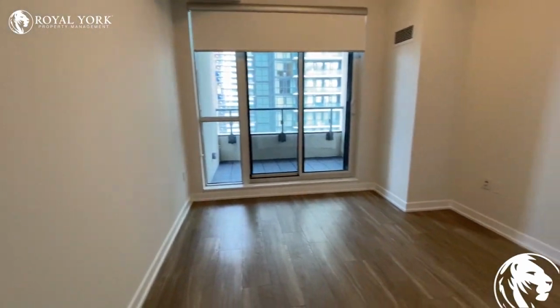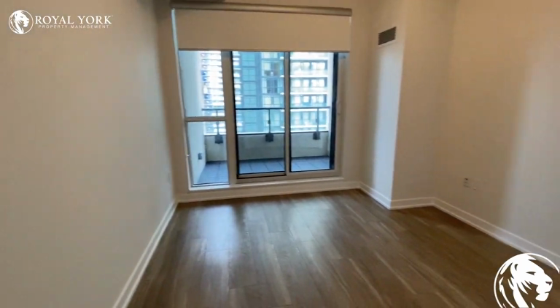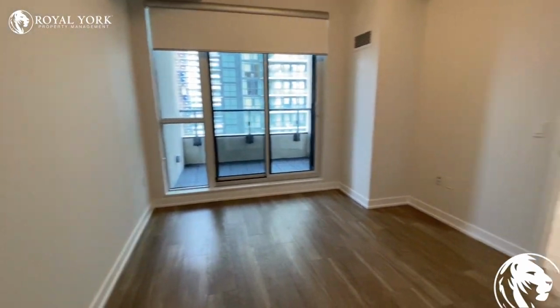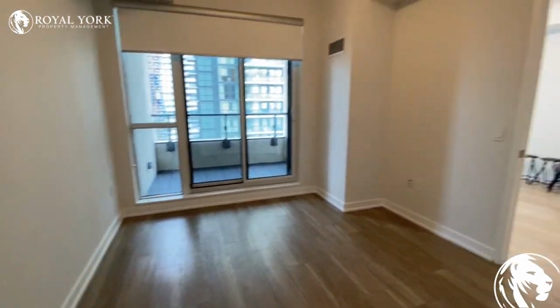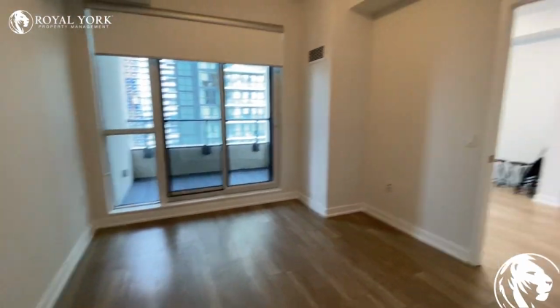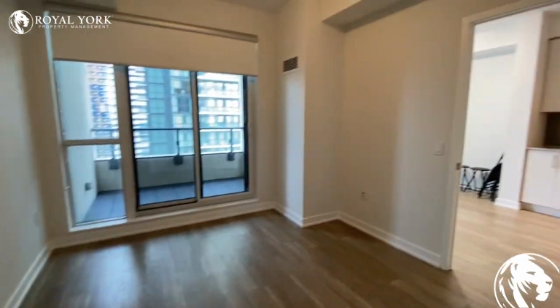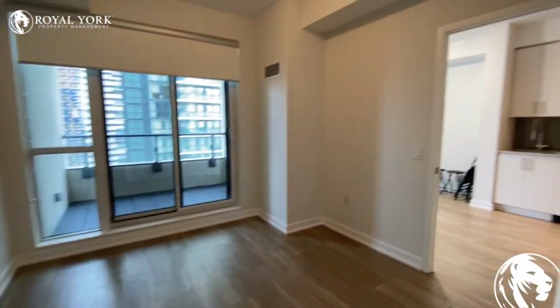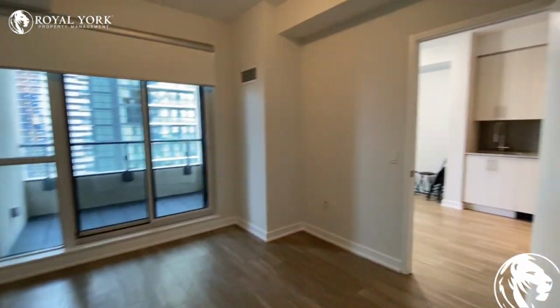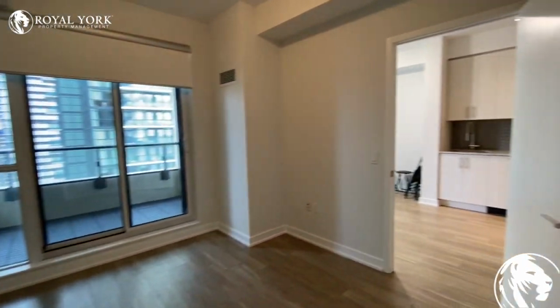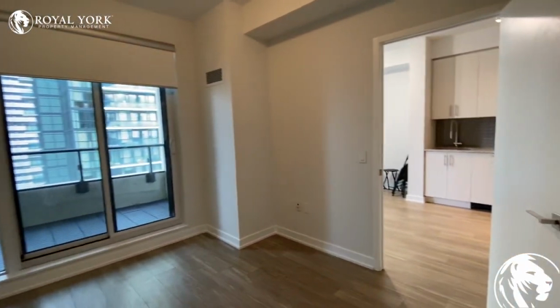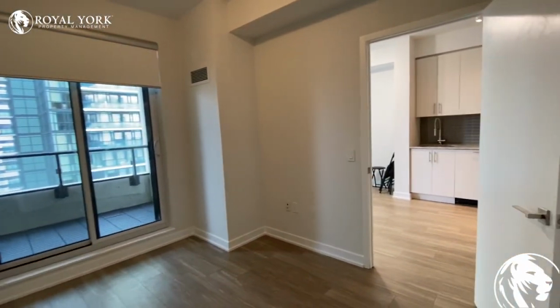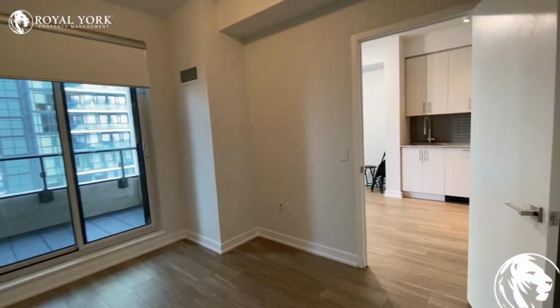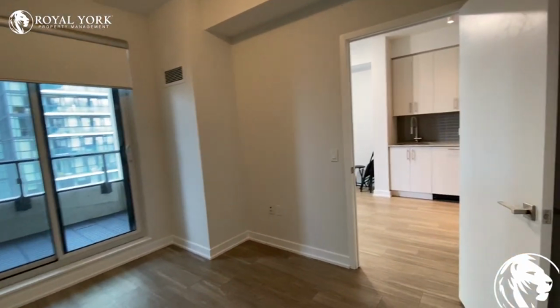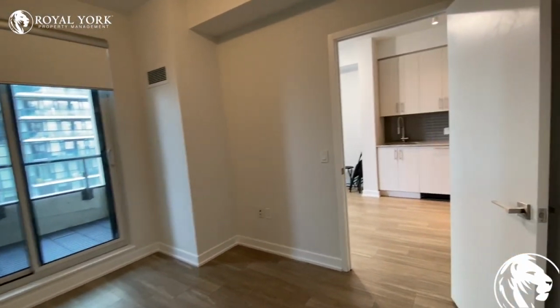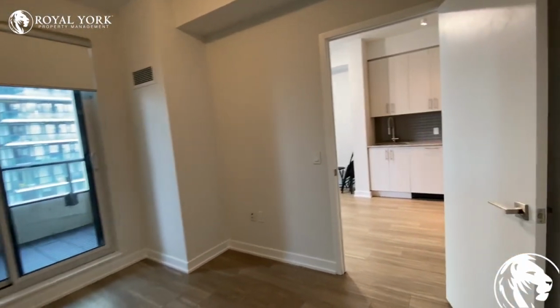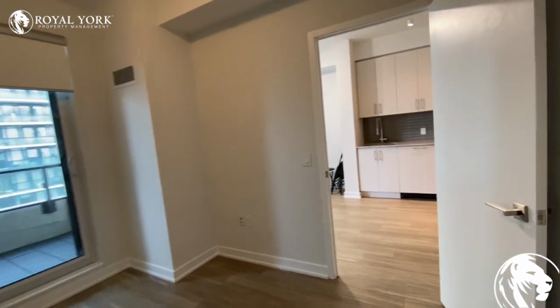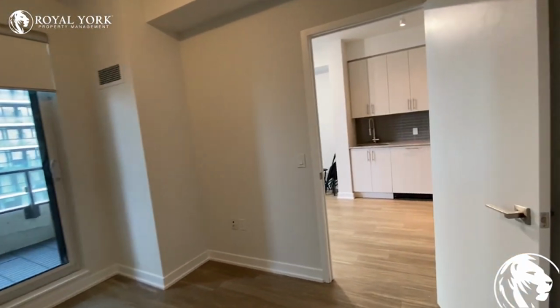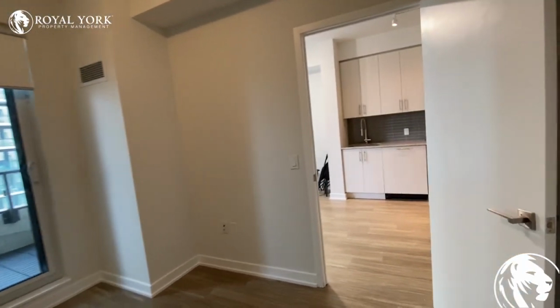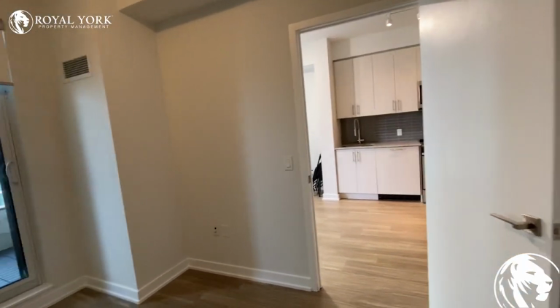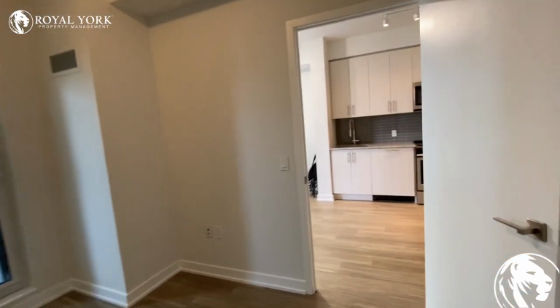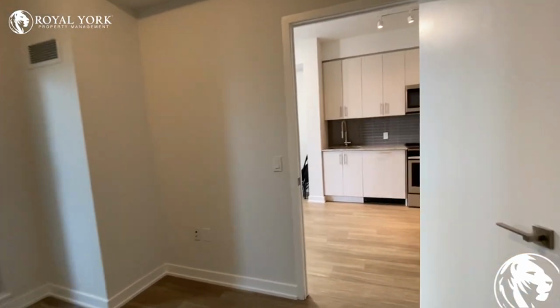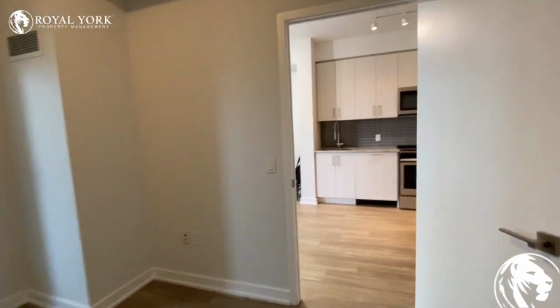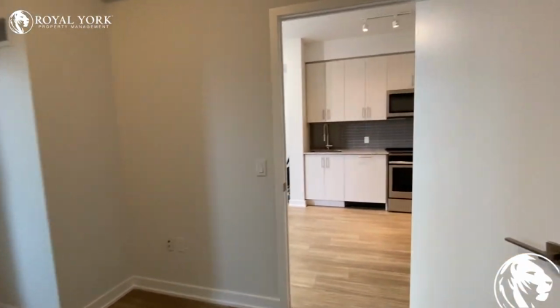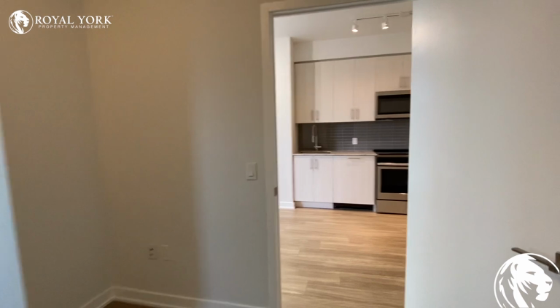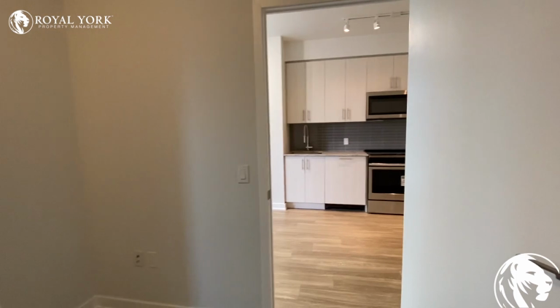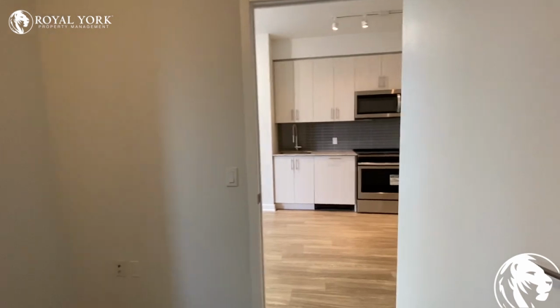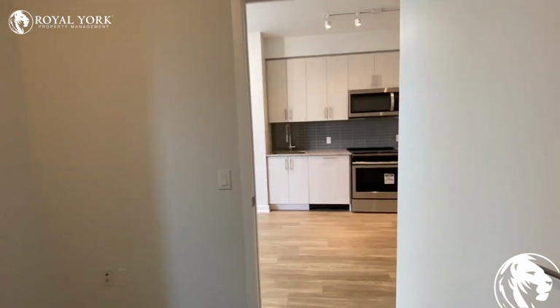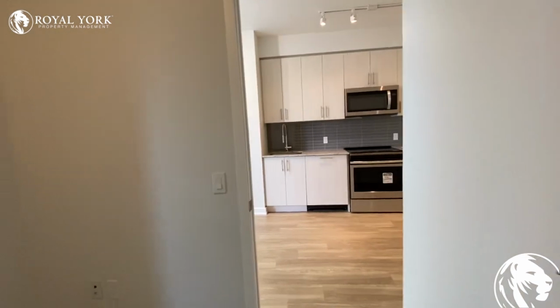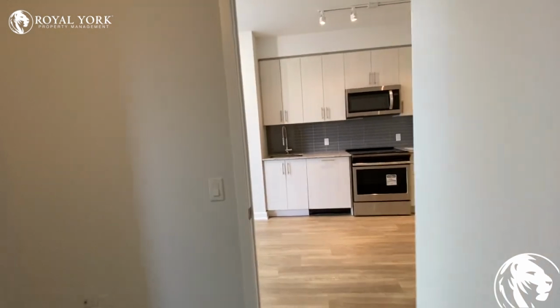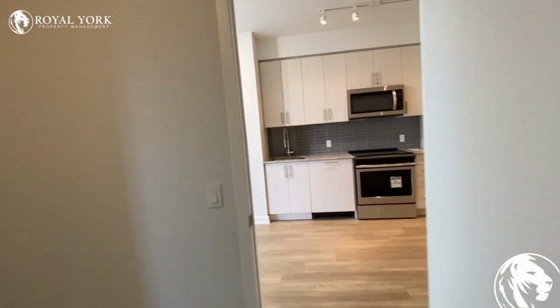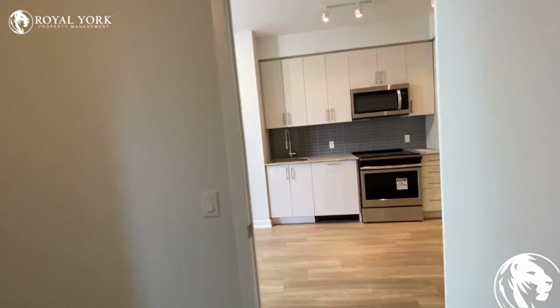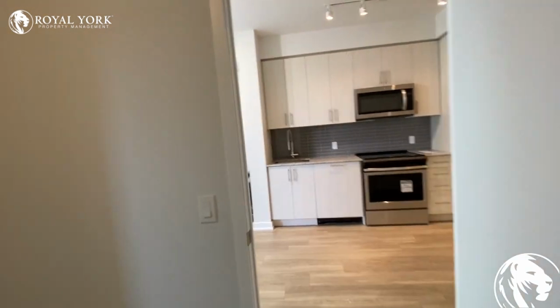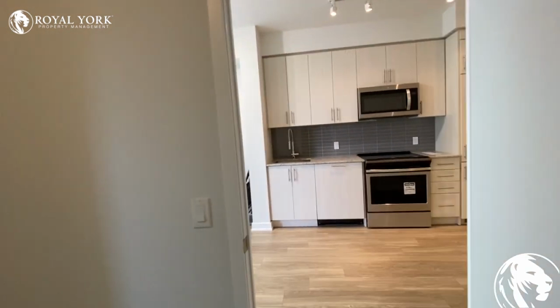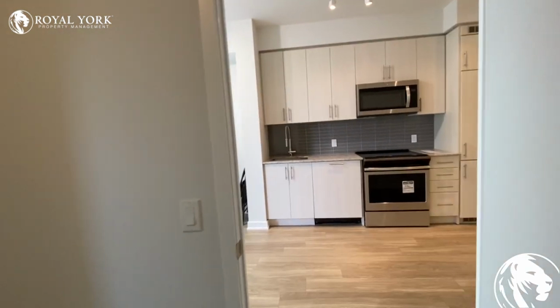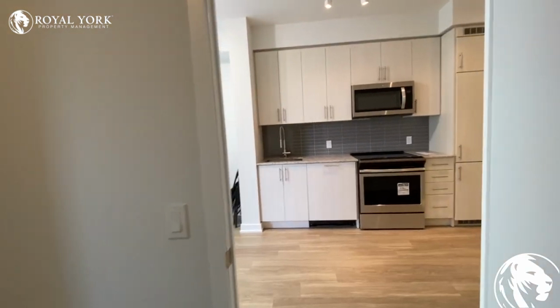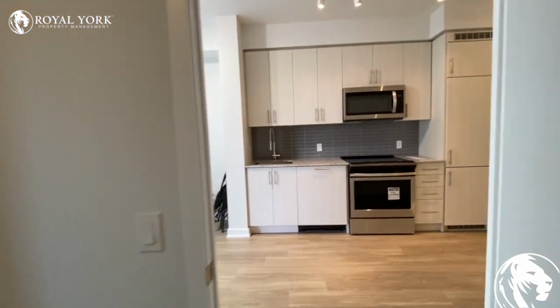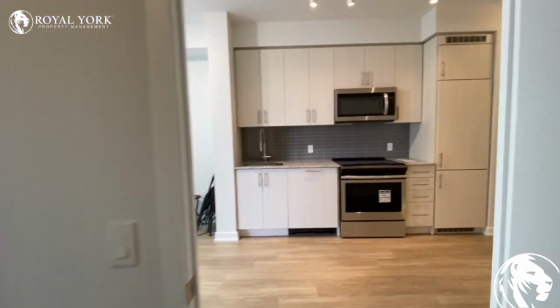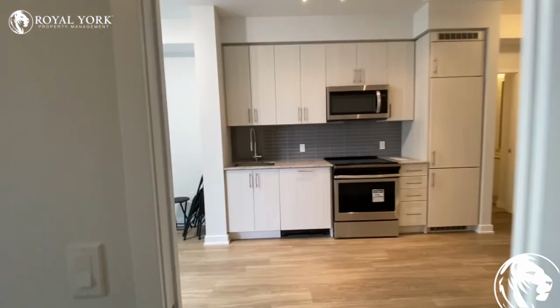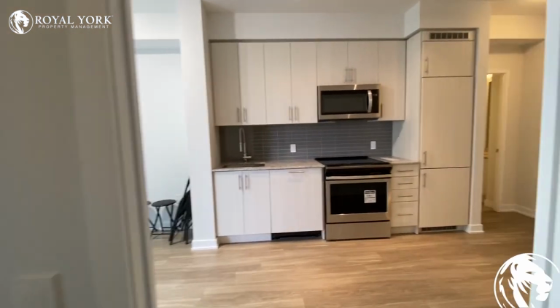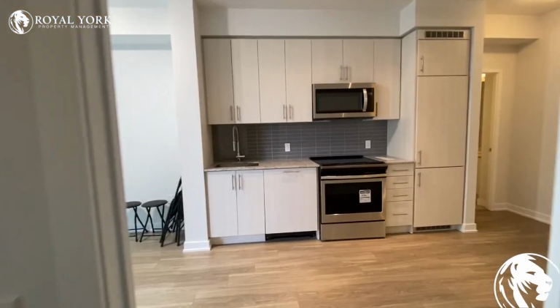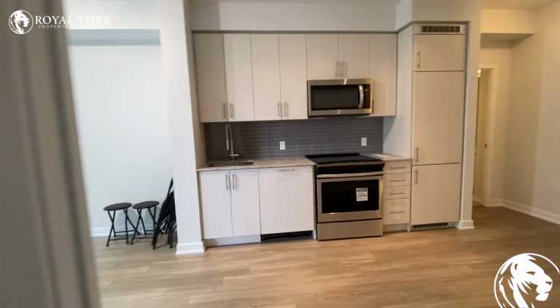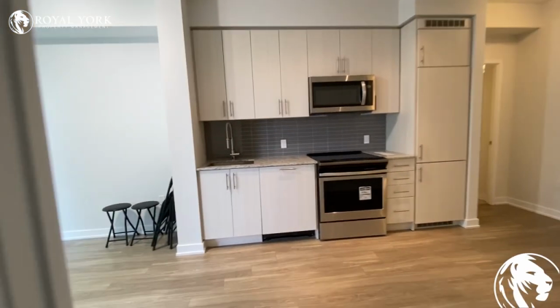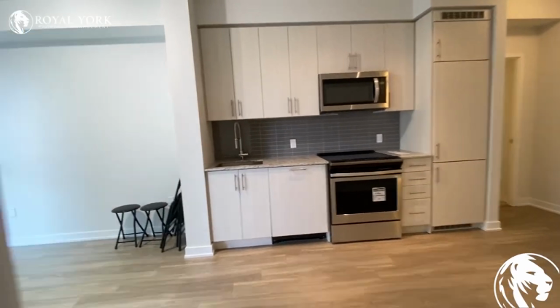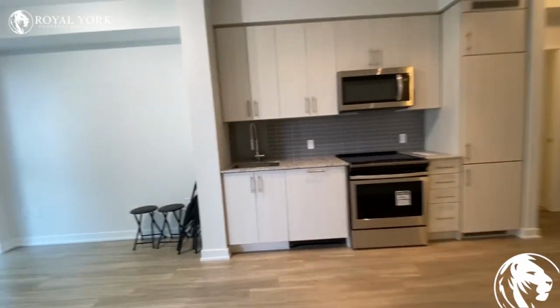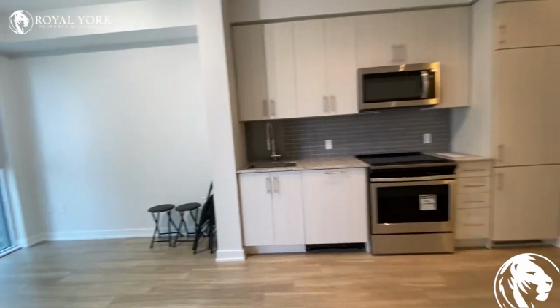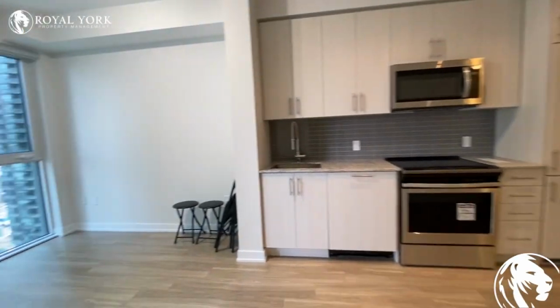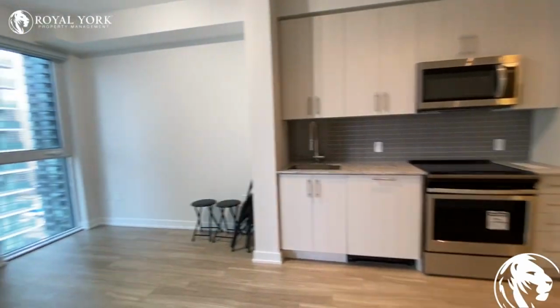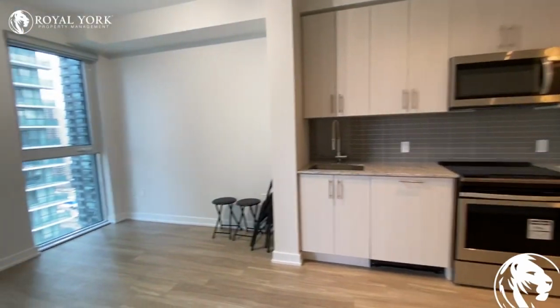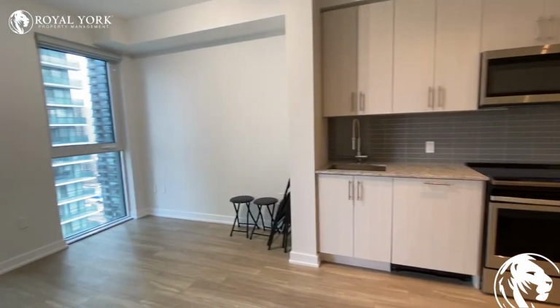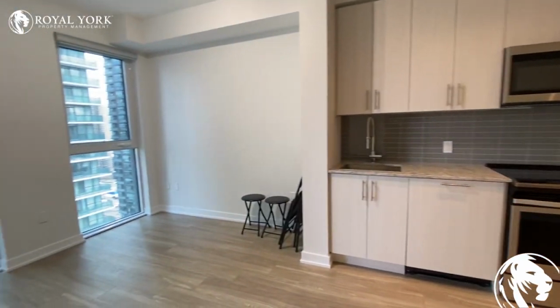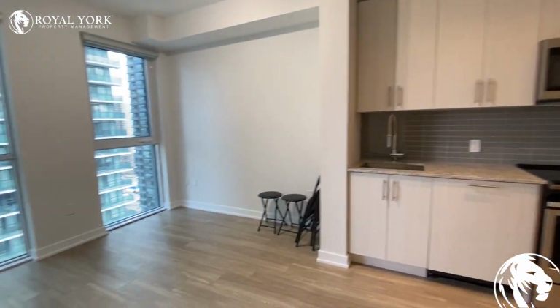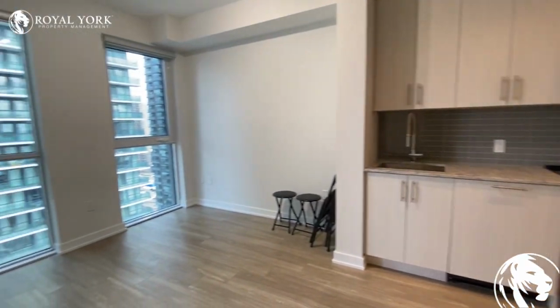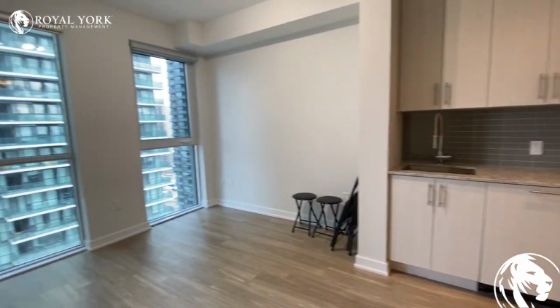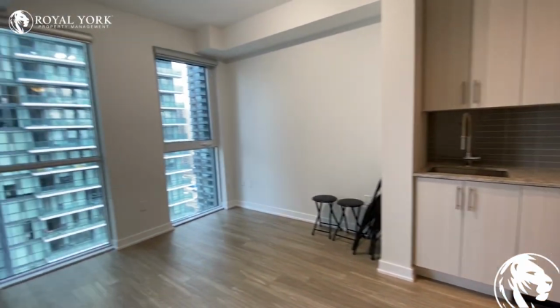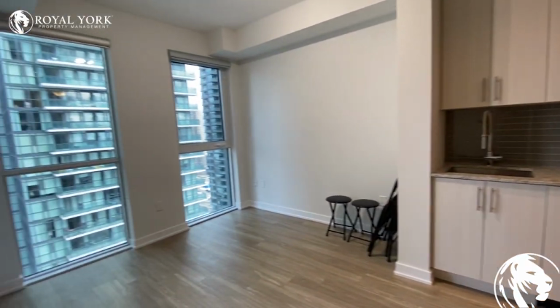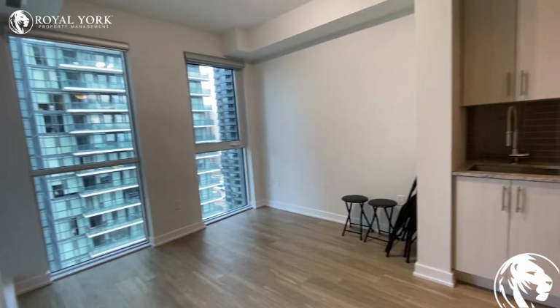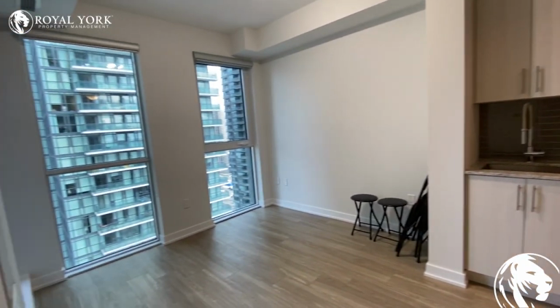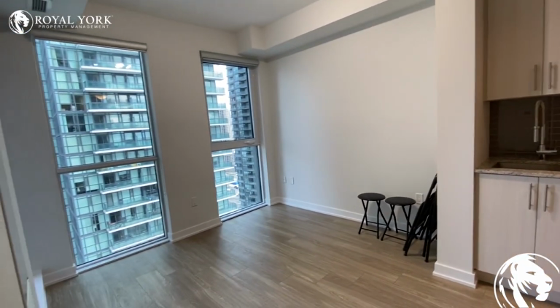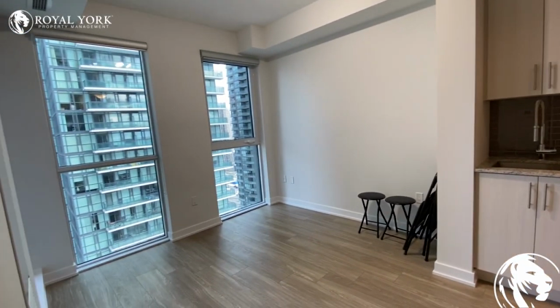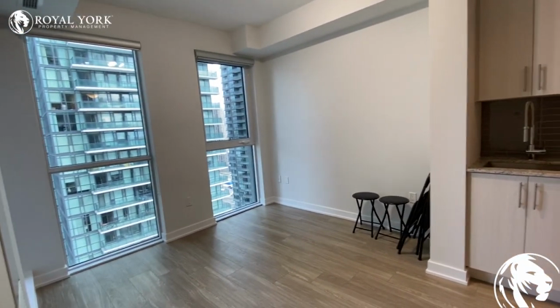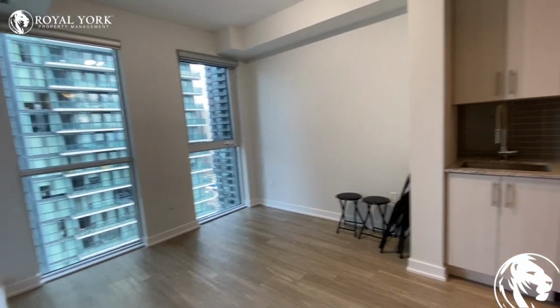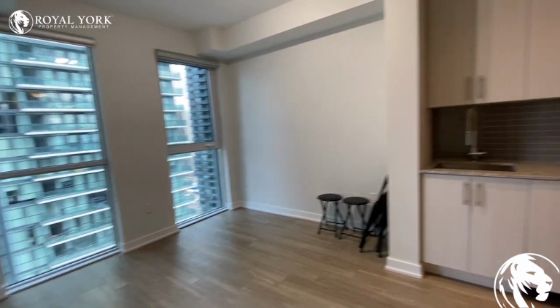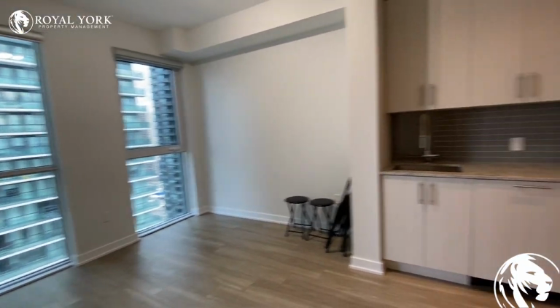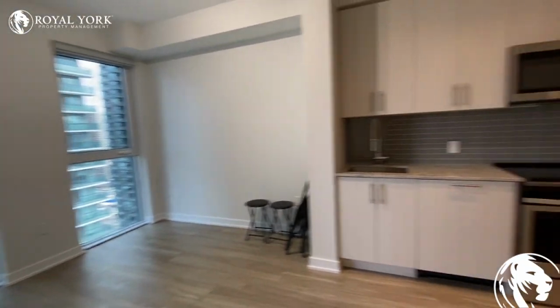This is it — 4055 Parkside Drive, Mississauga, Unit 2116.